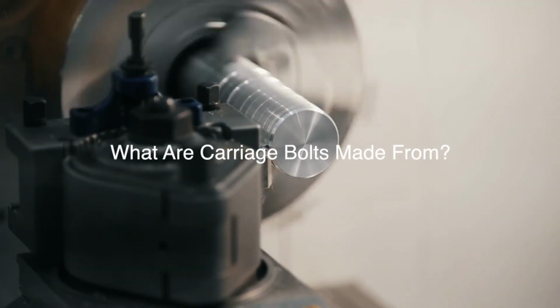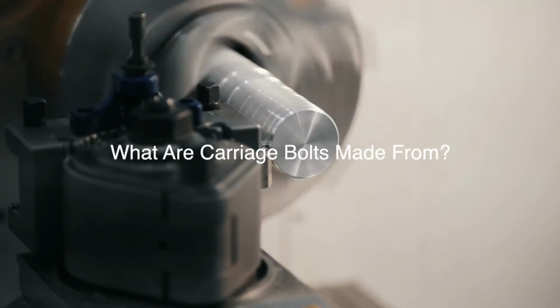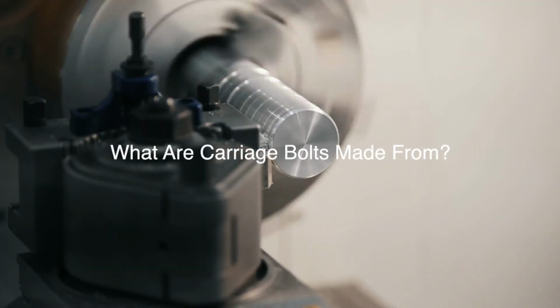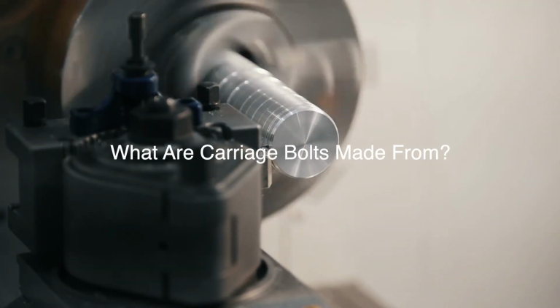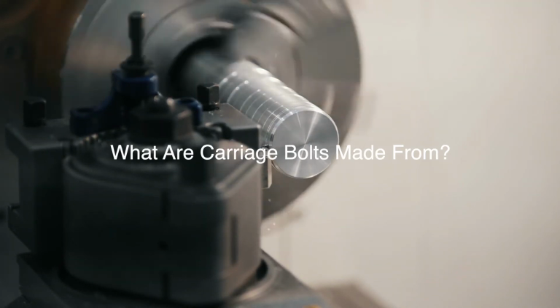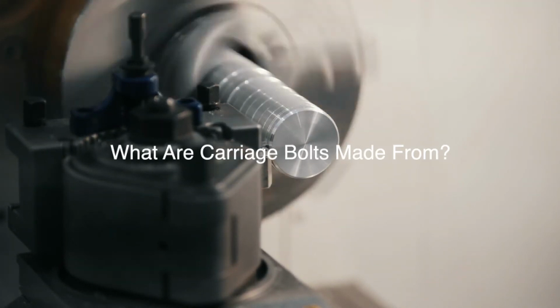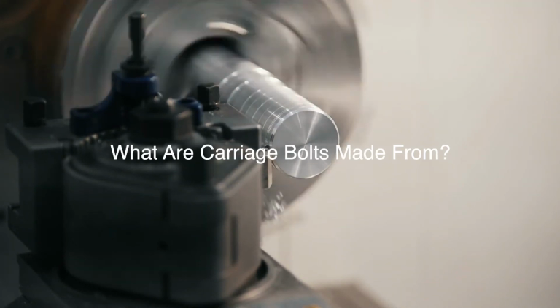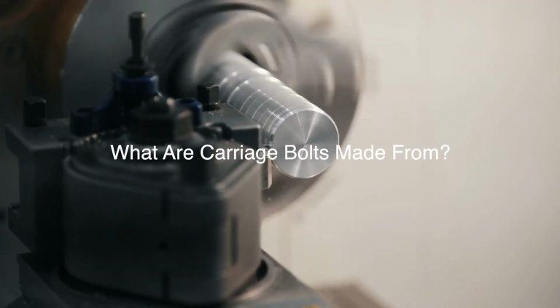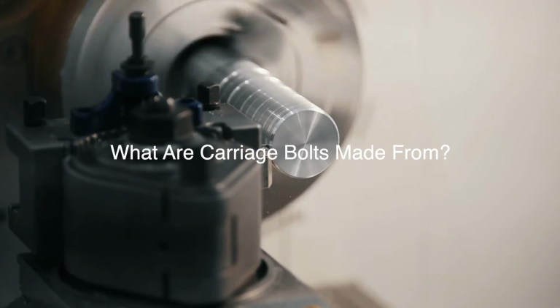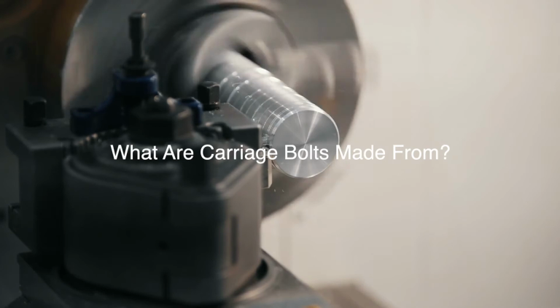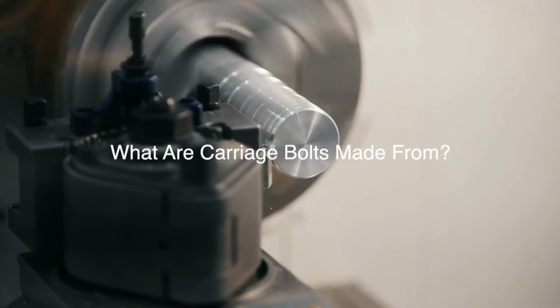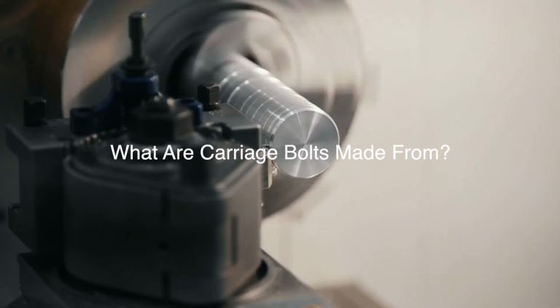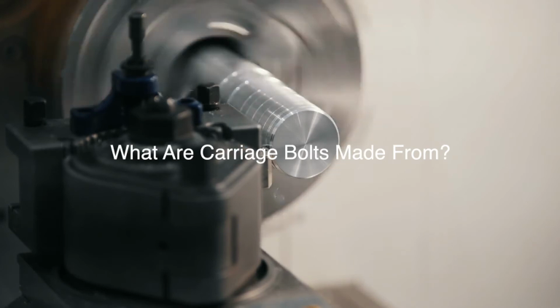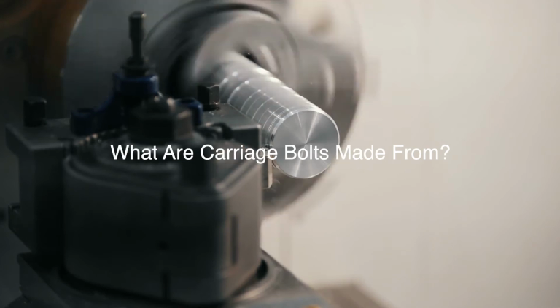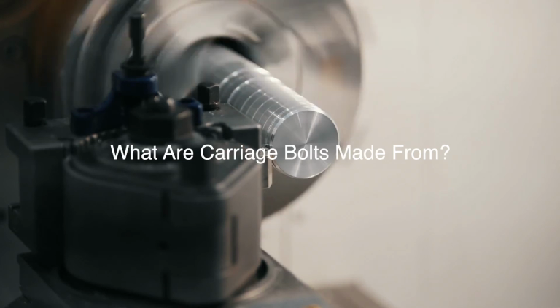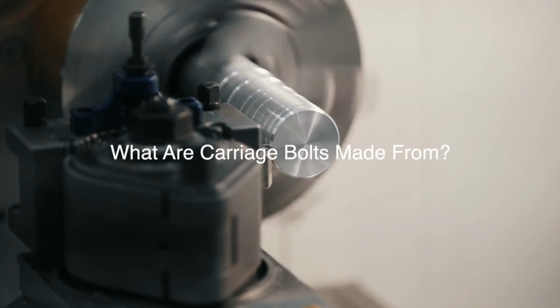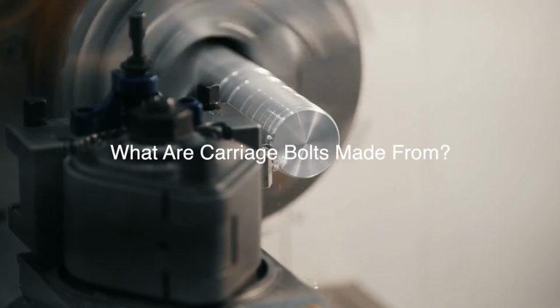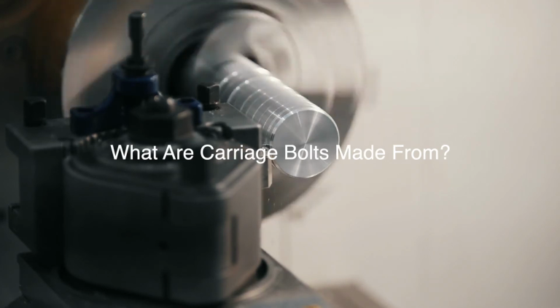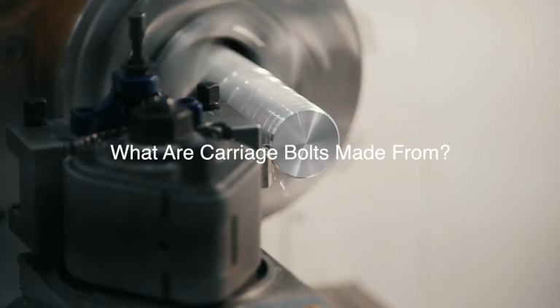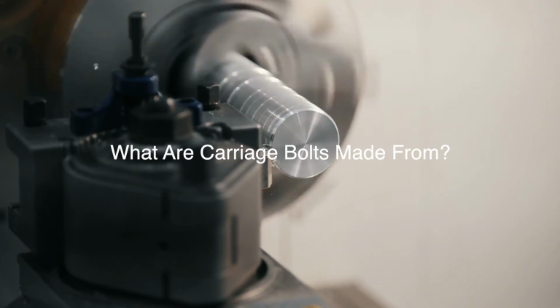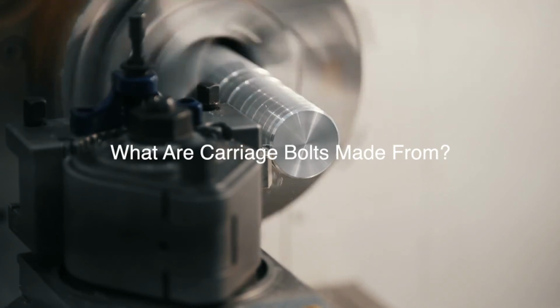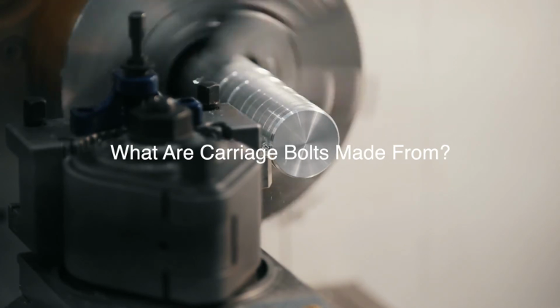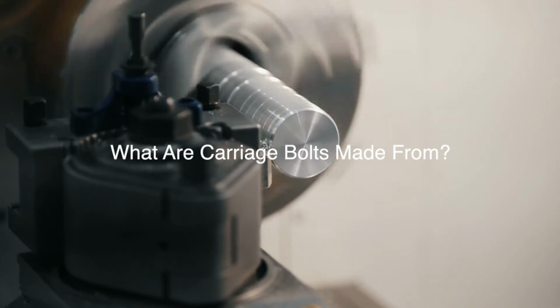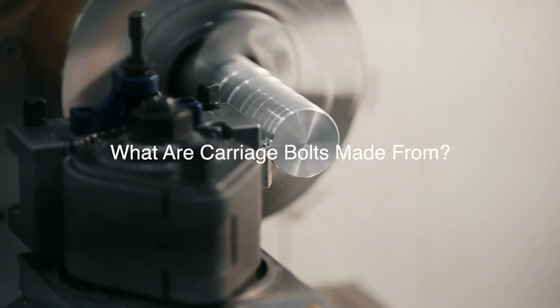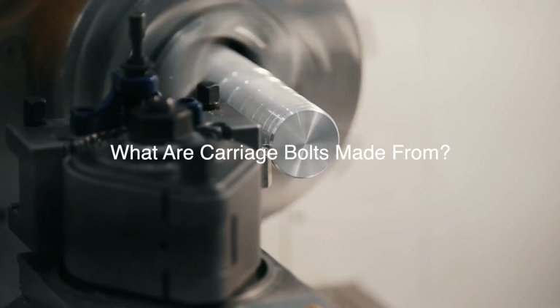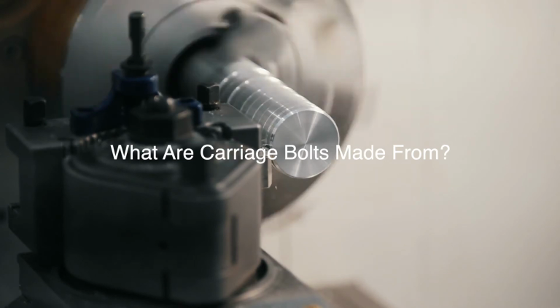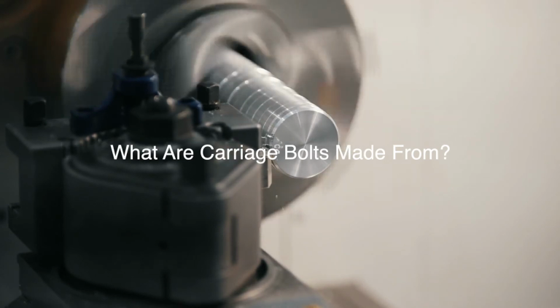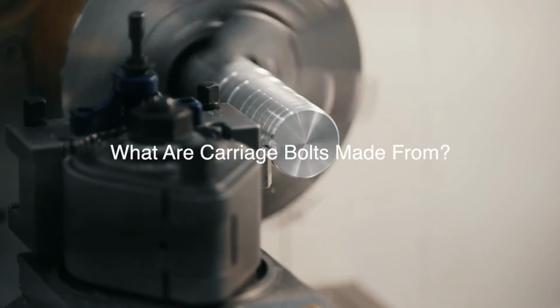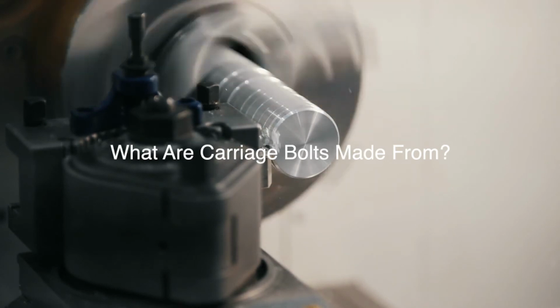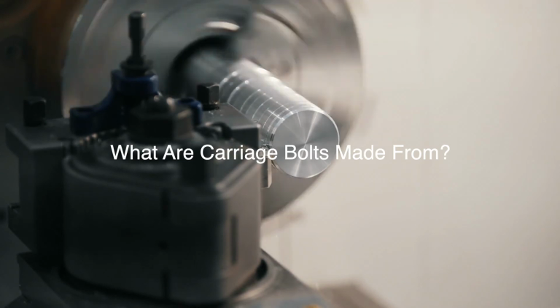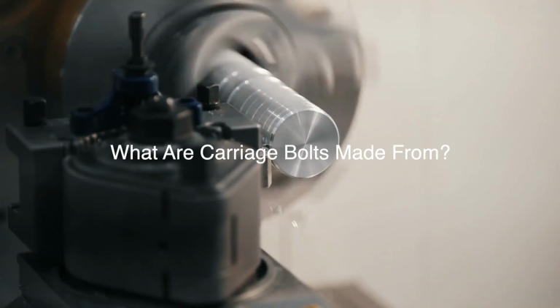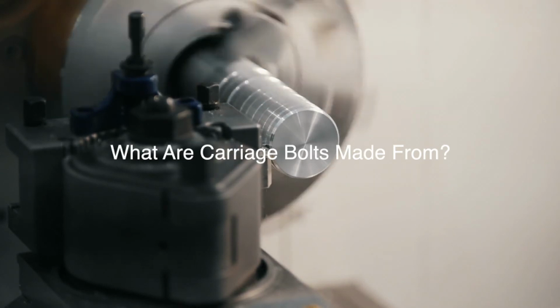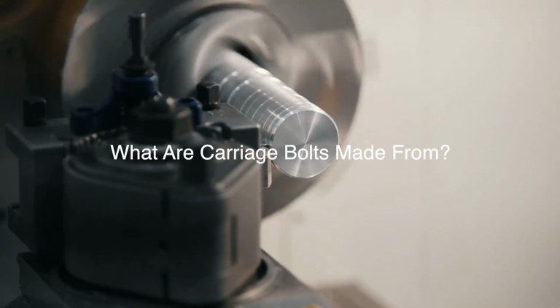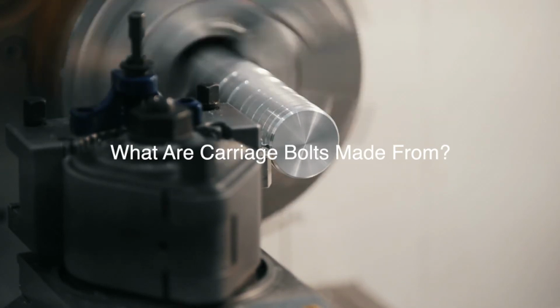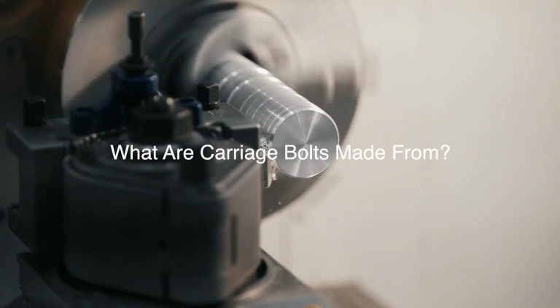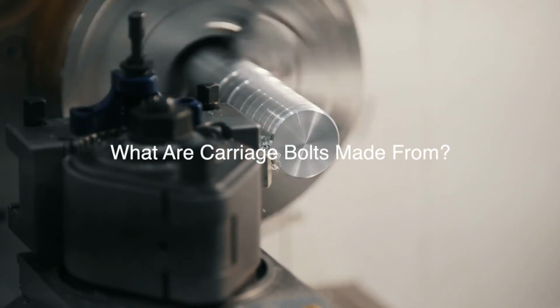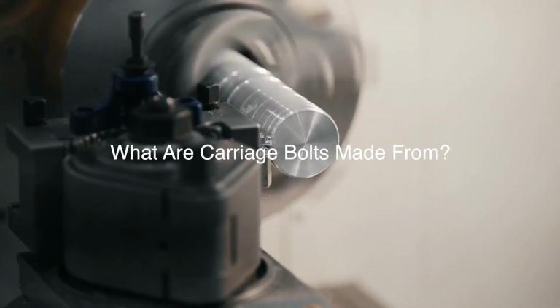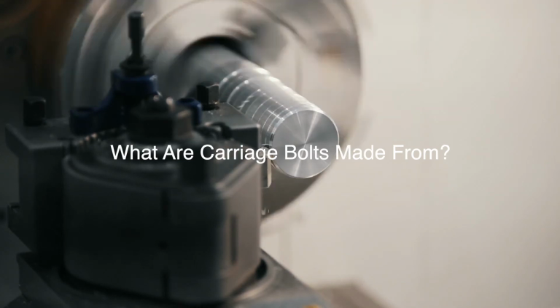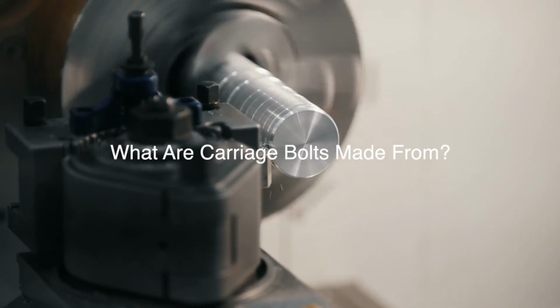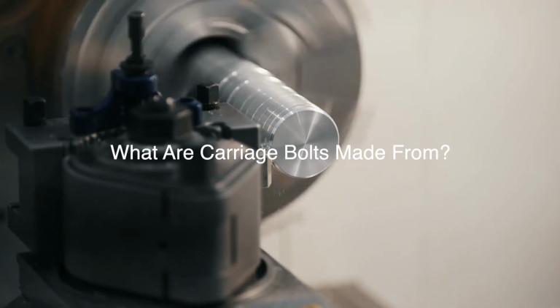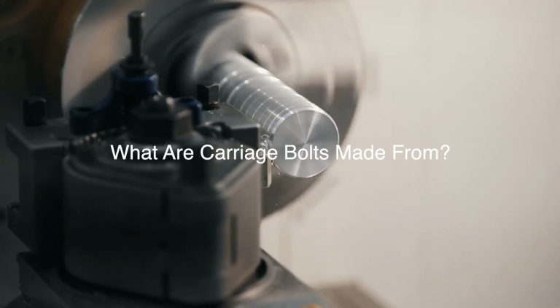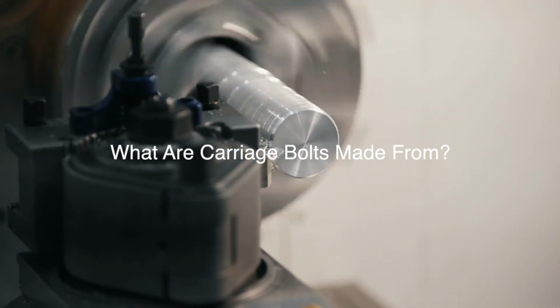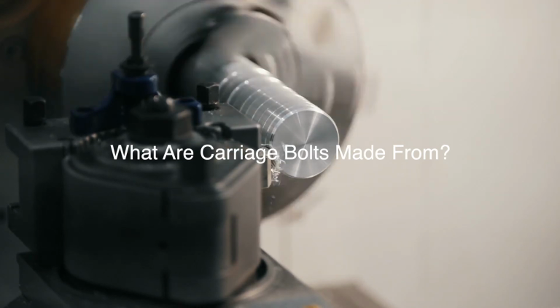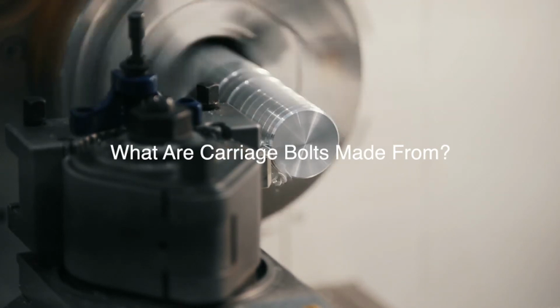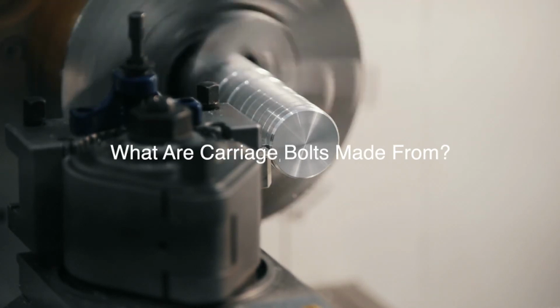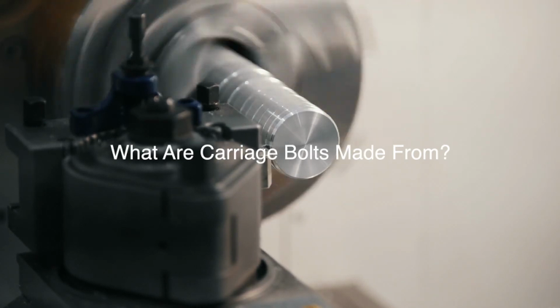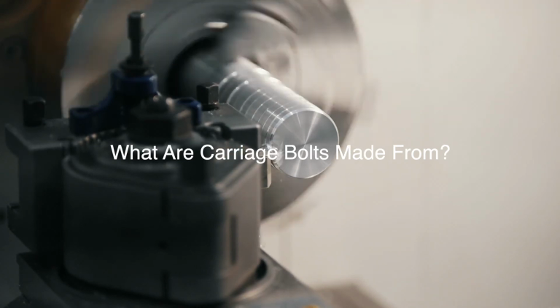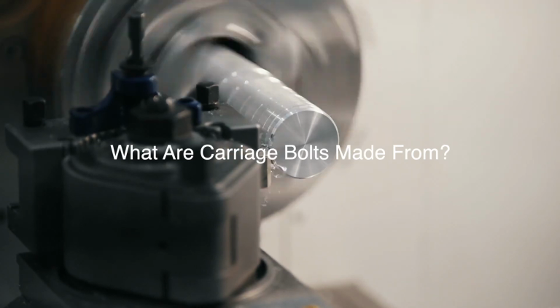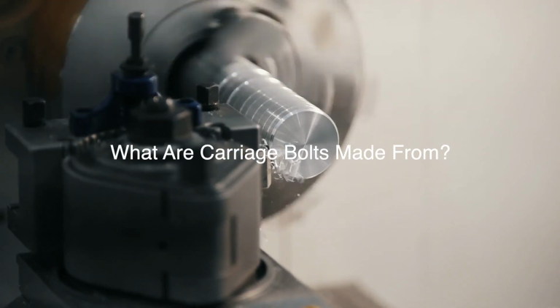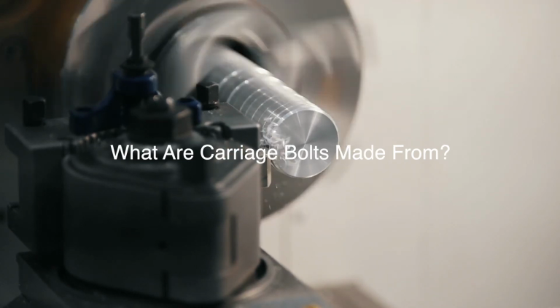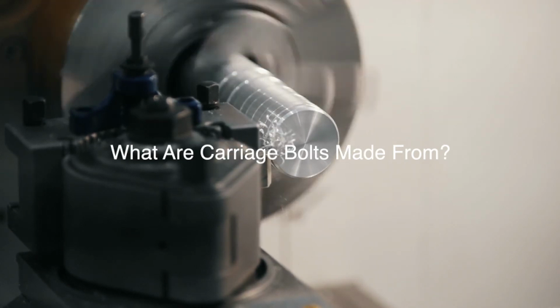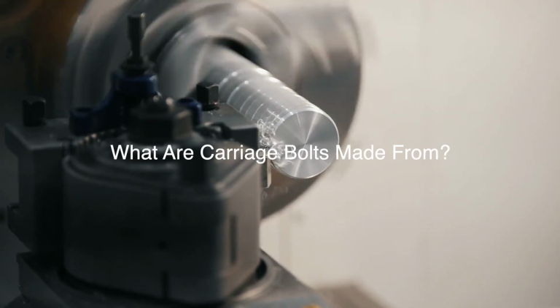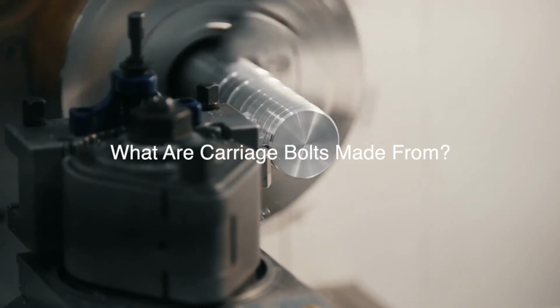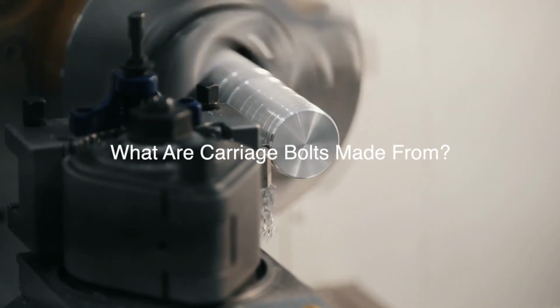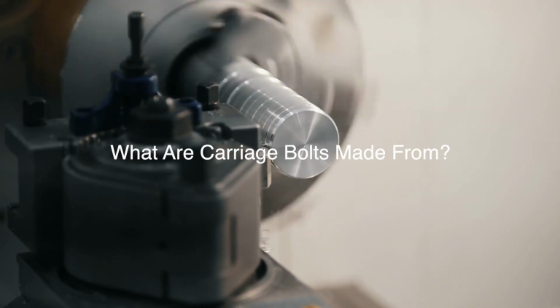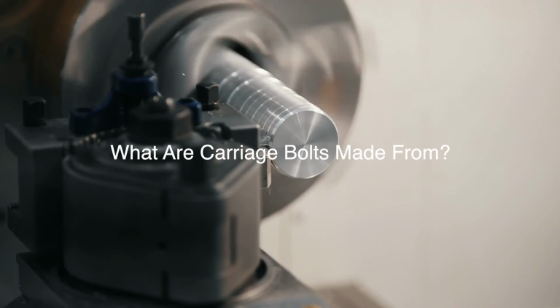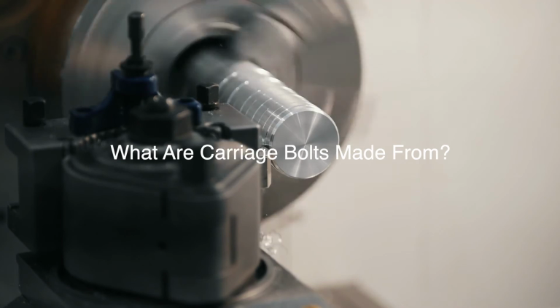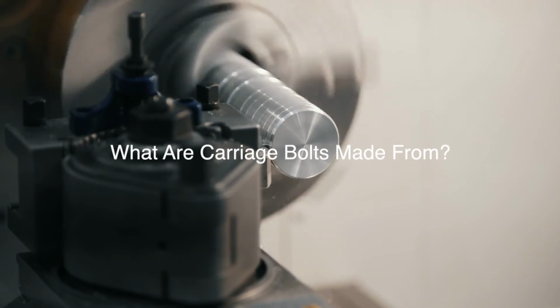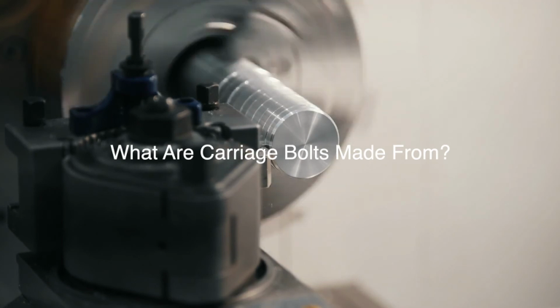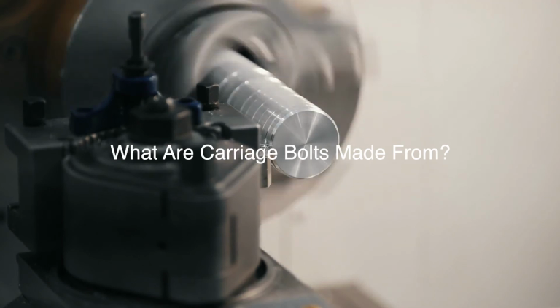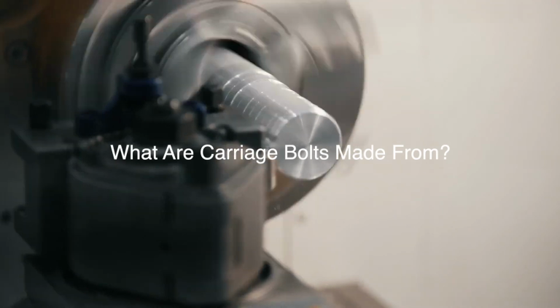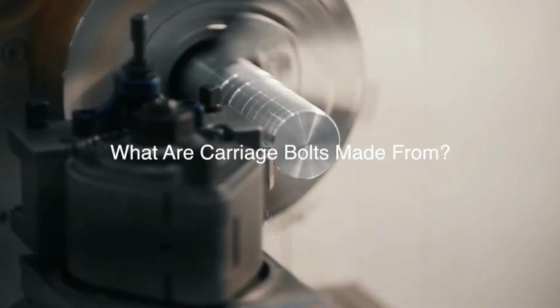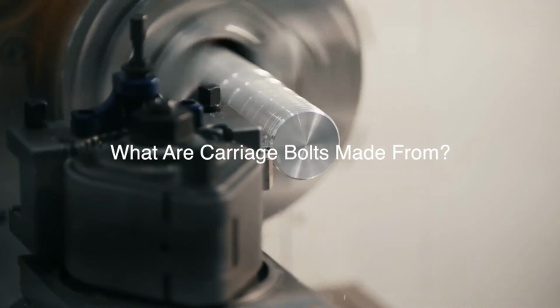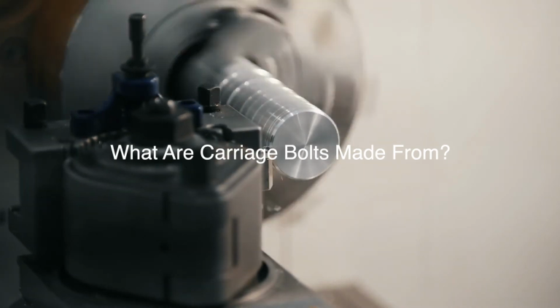Carriage bolts can also be finished with various treatments that include hot-dipped galvanization and zinc plating, which improve resistance.